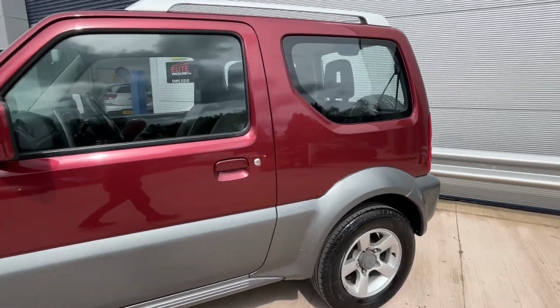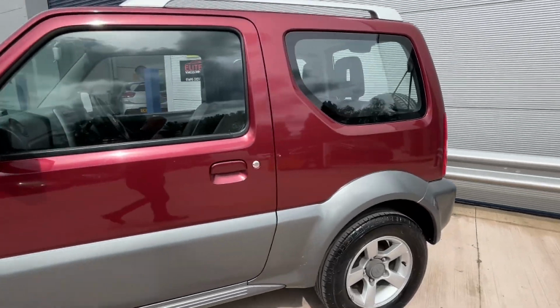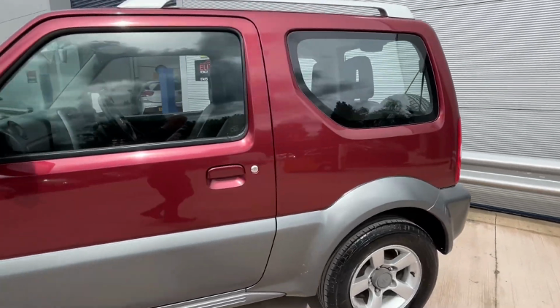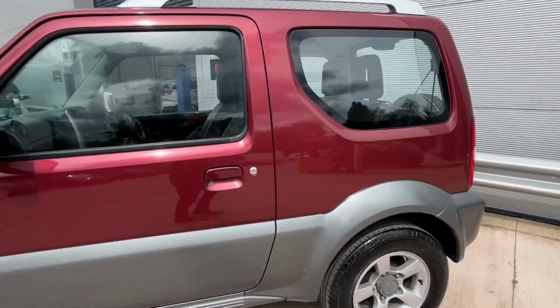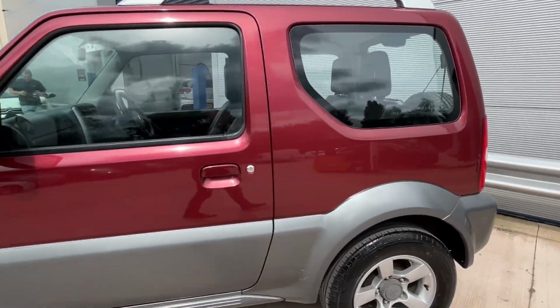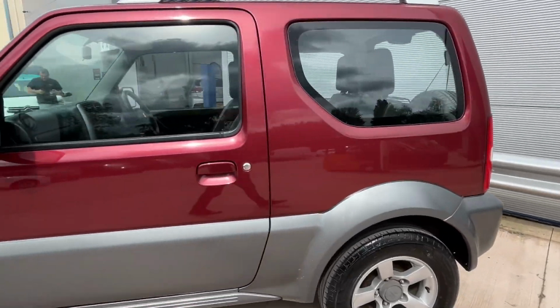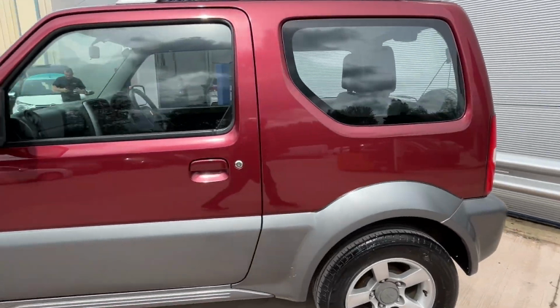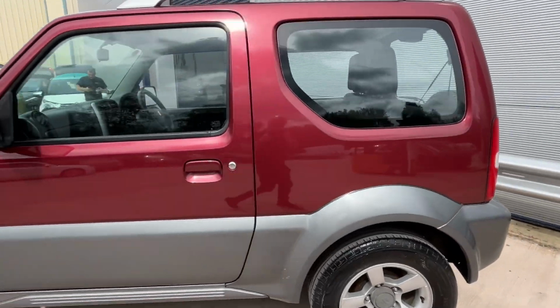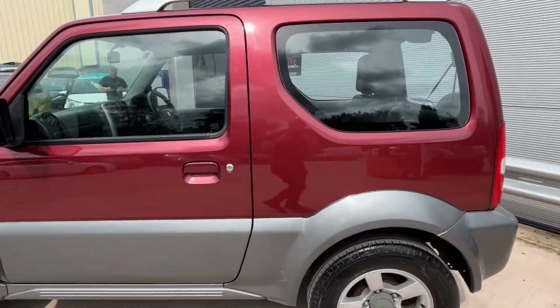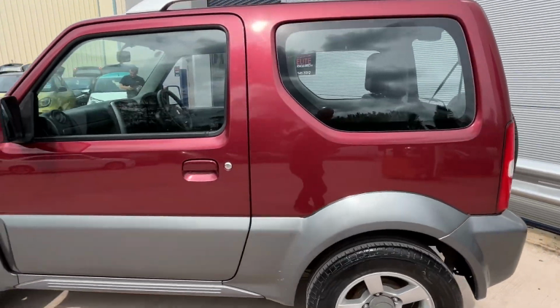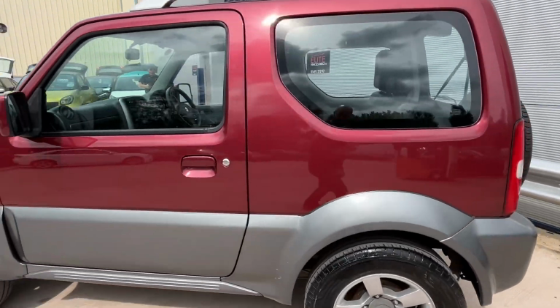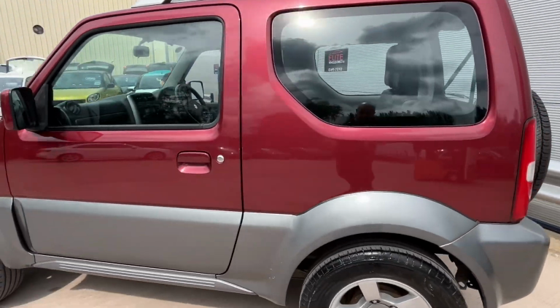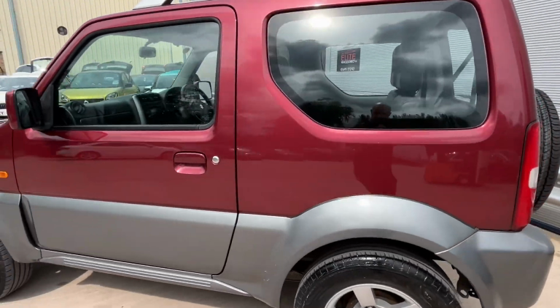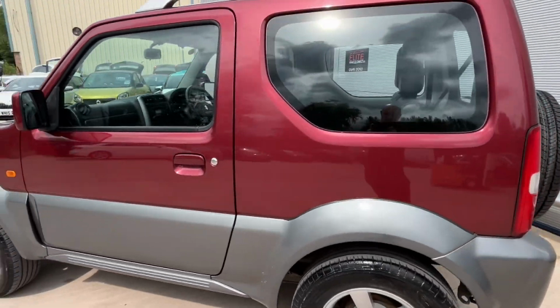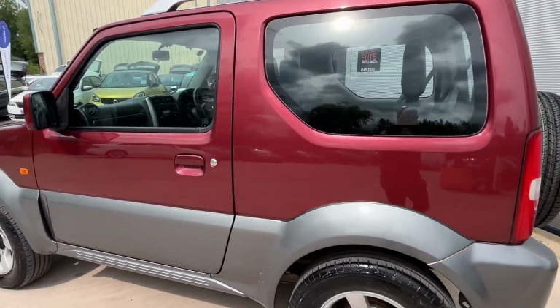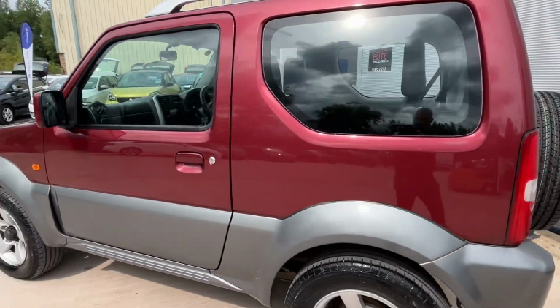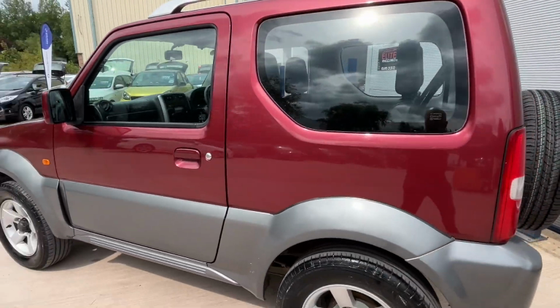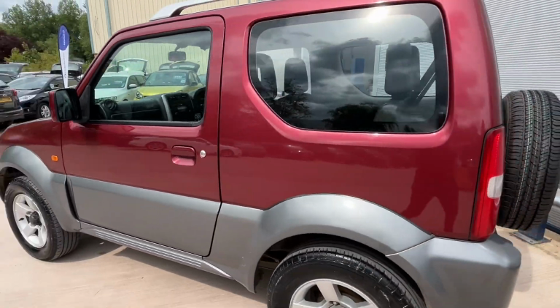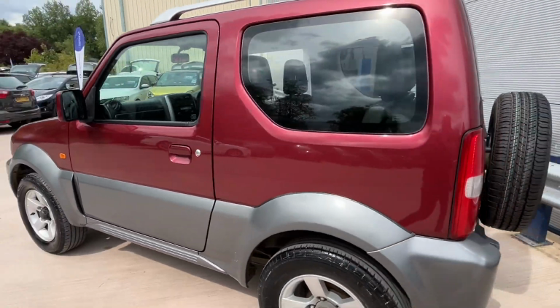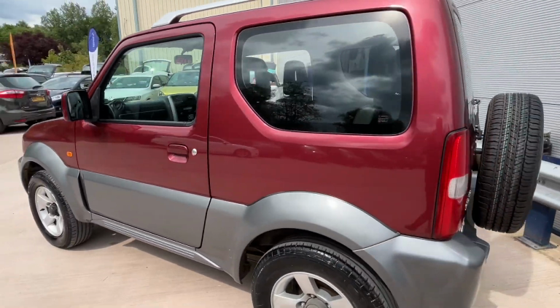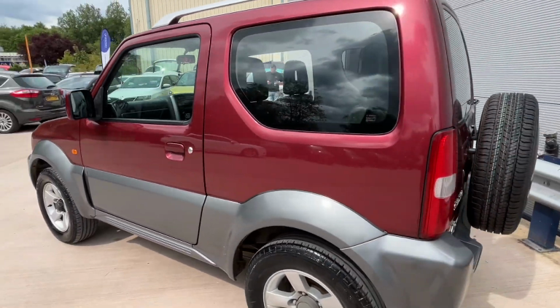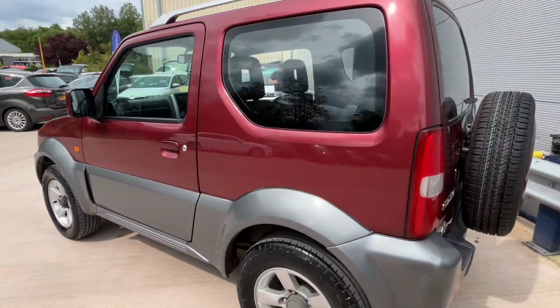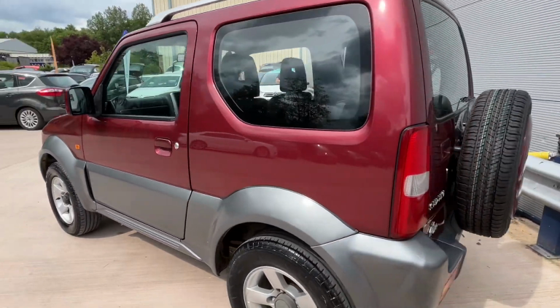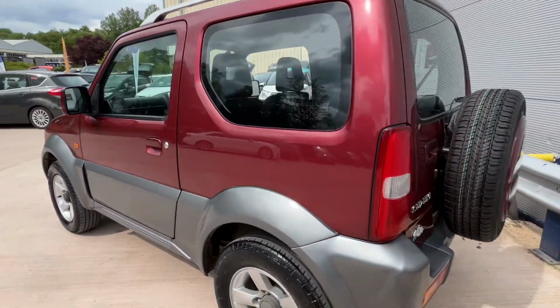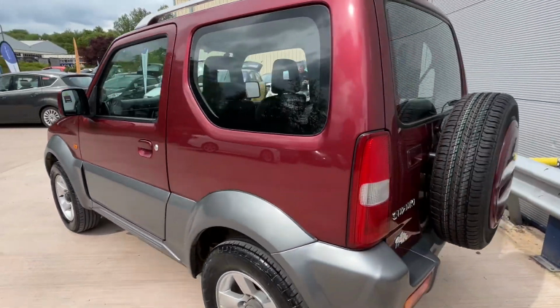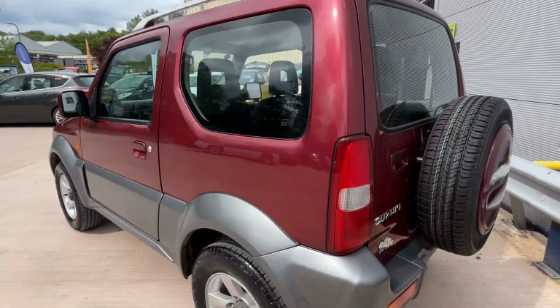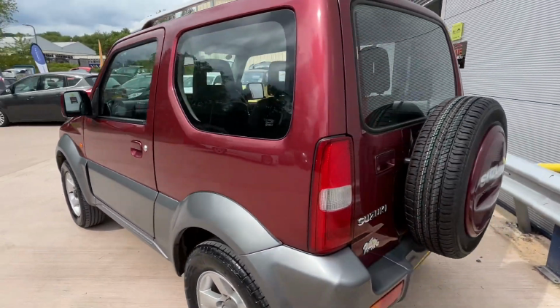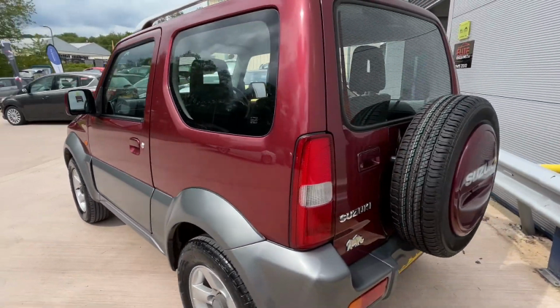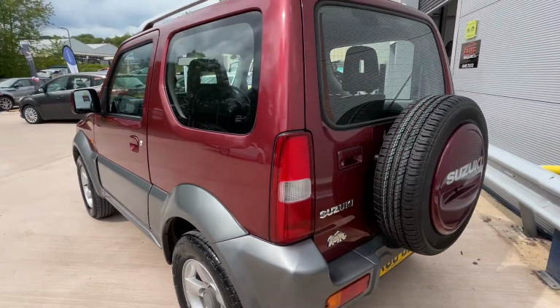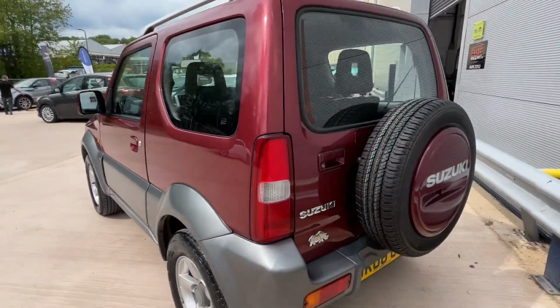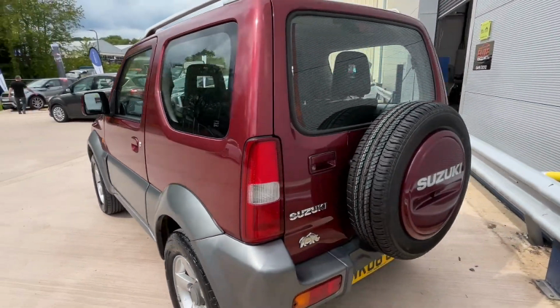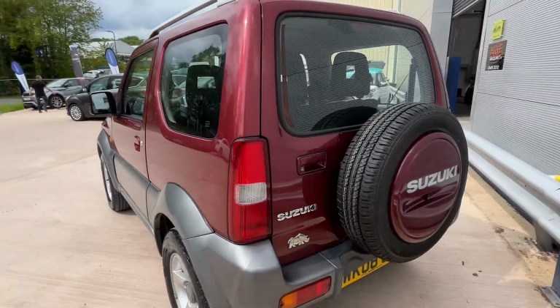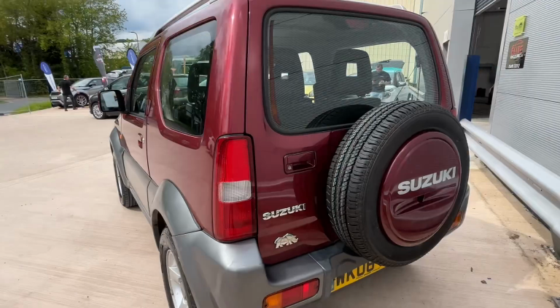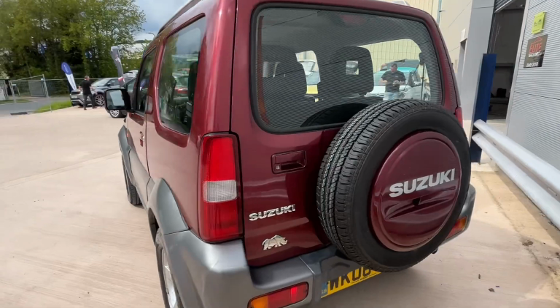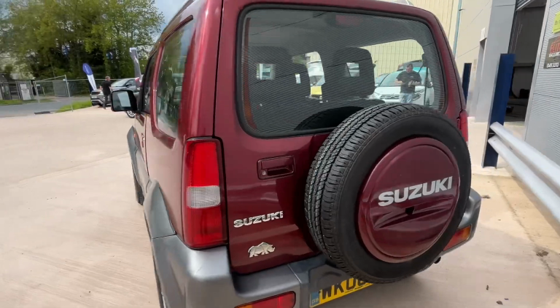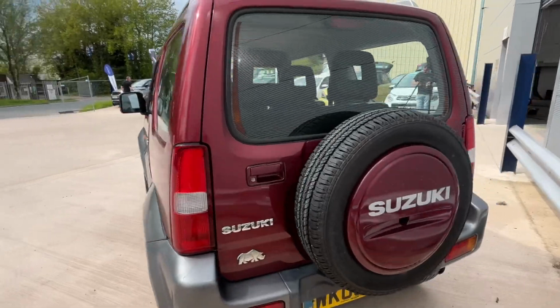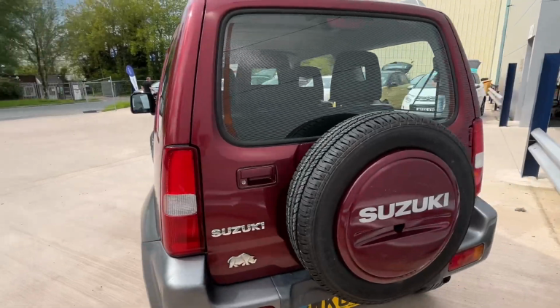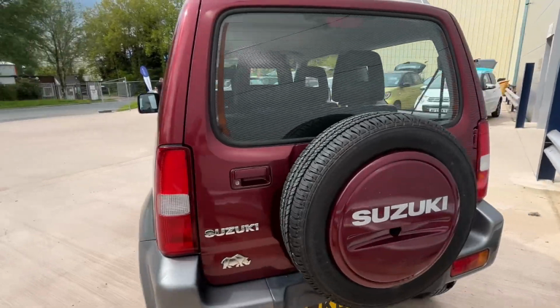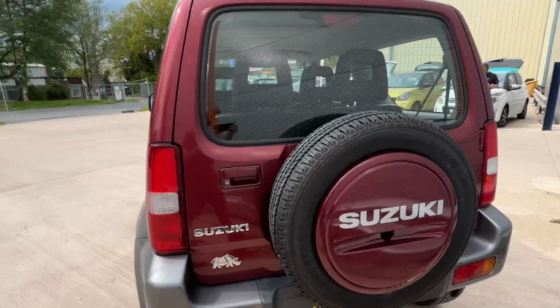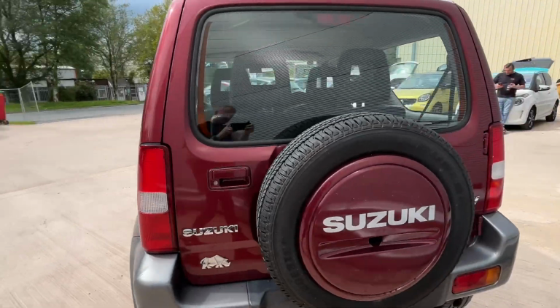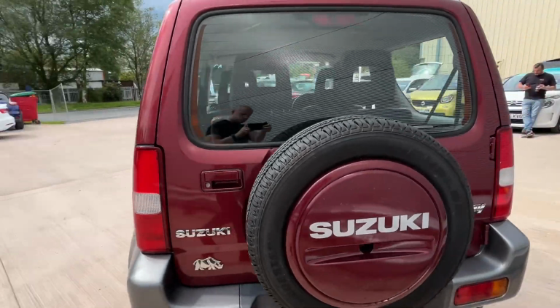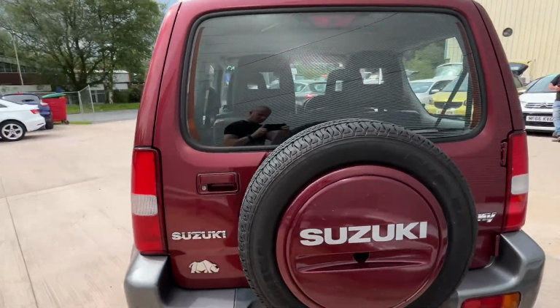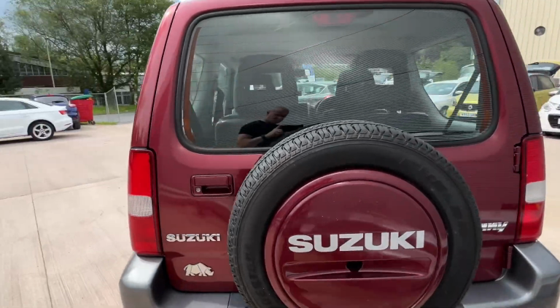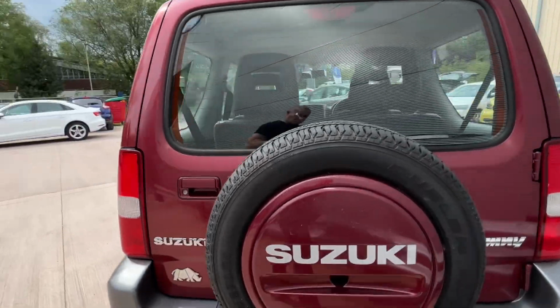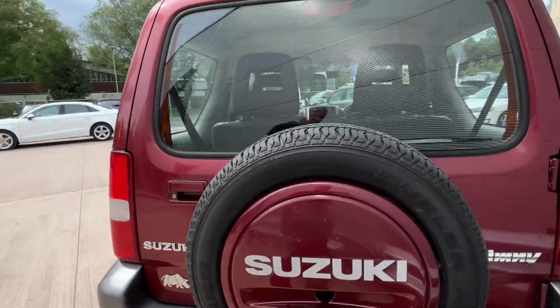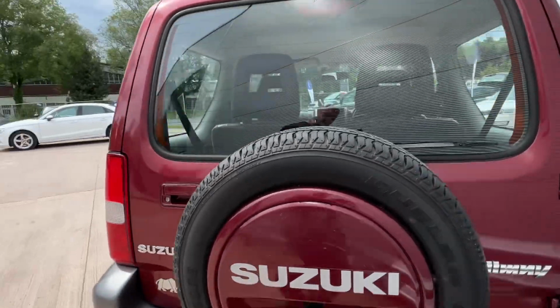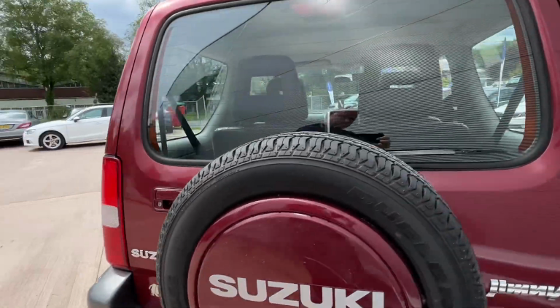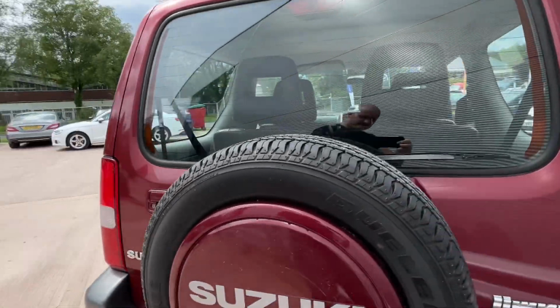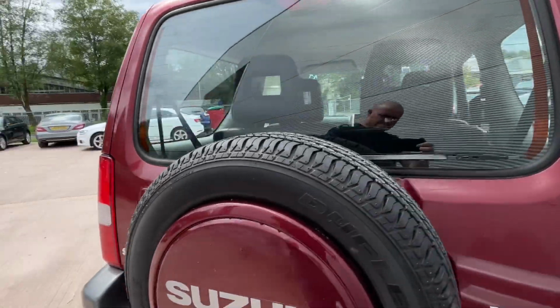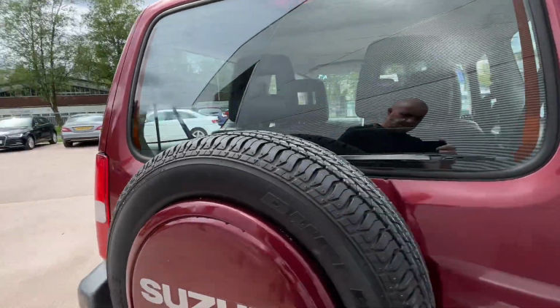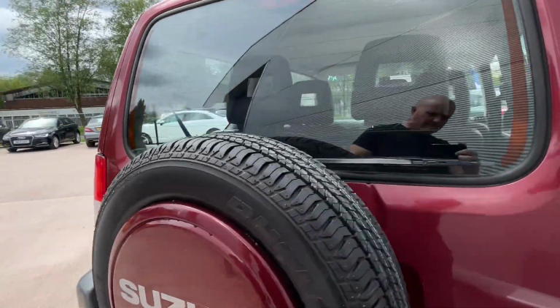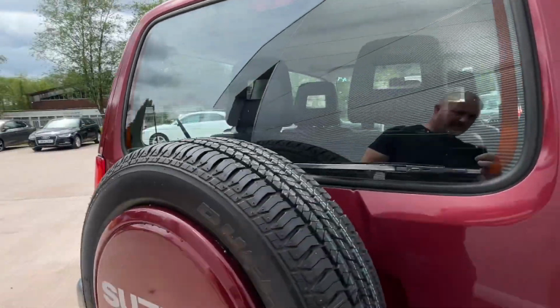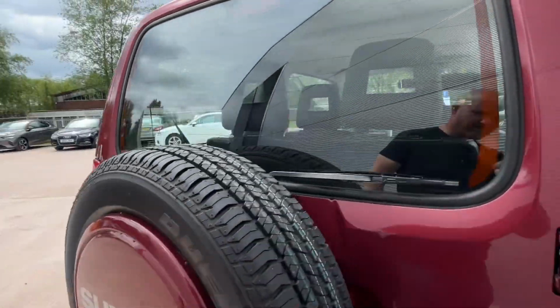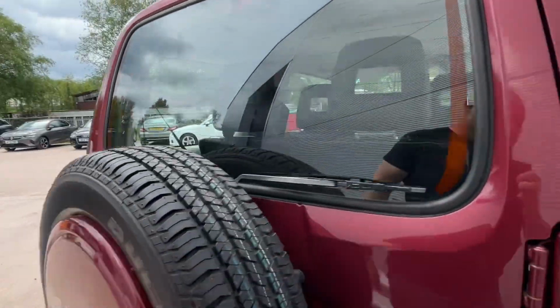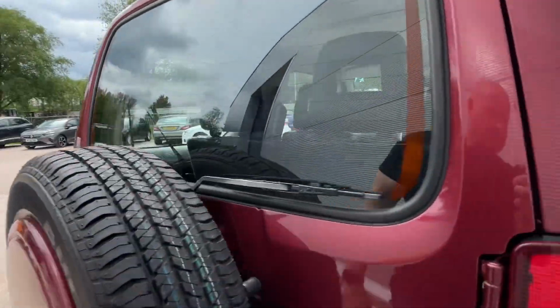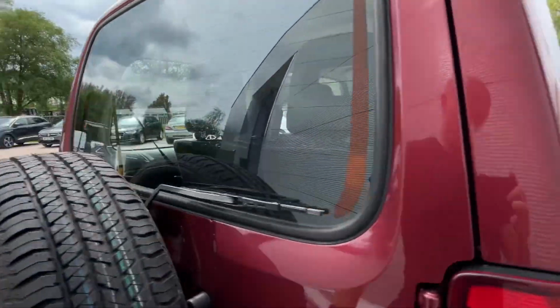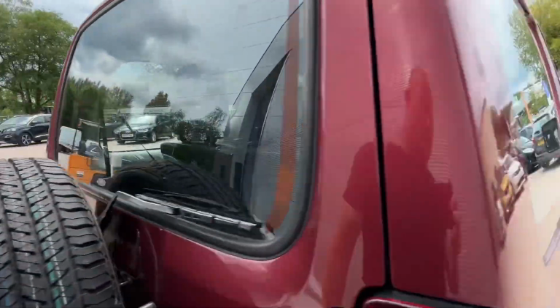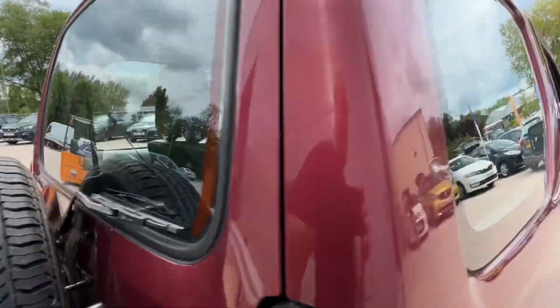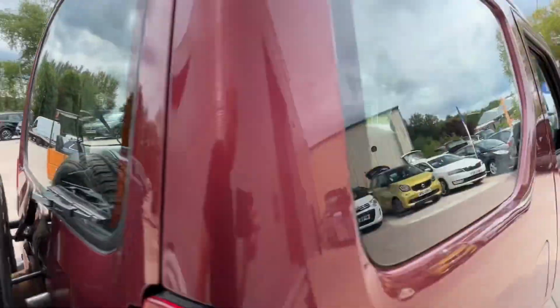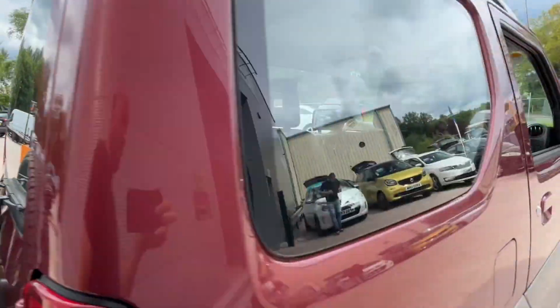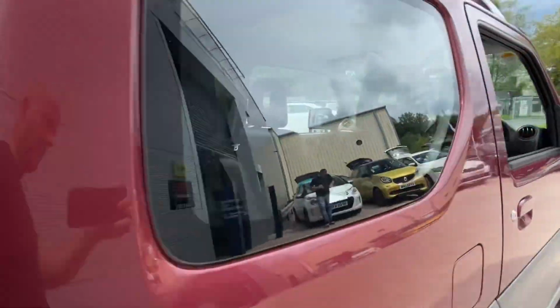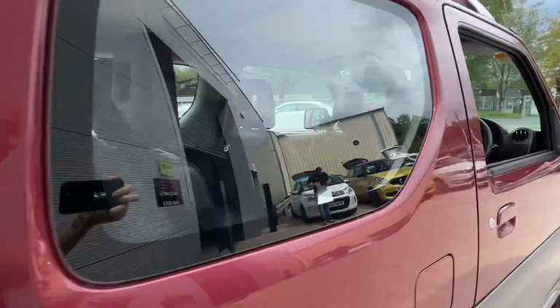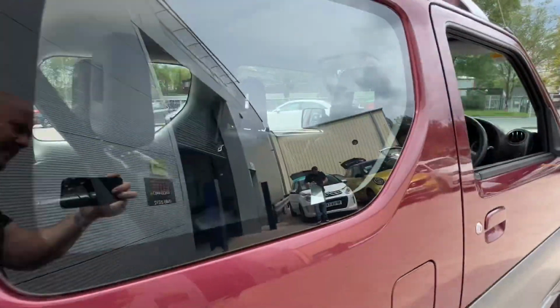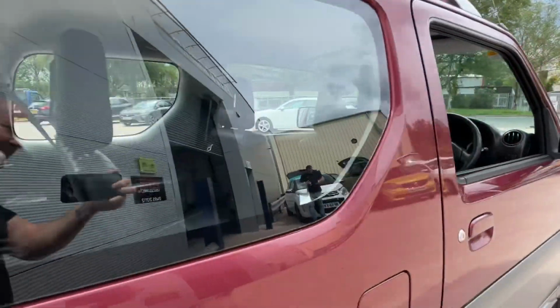Beautiful little car. These are sold and becoming collector's items, so grab one of these now before the prices go crazy.